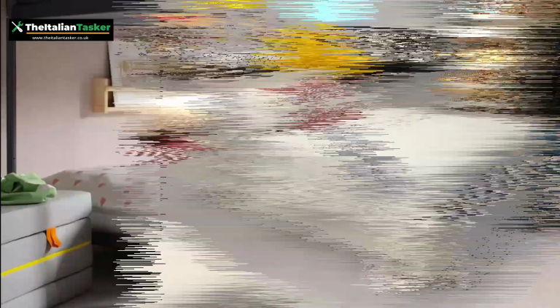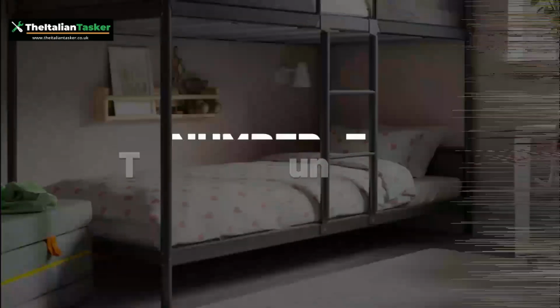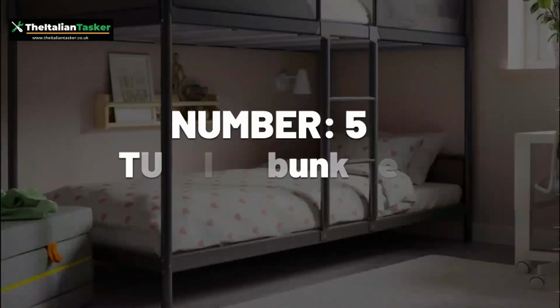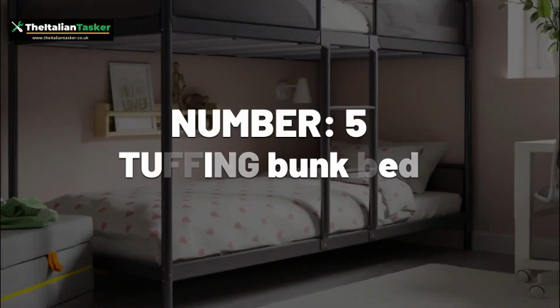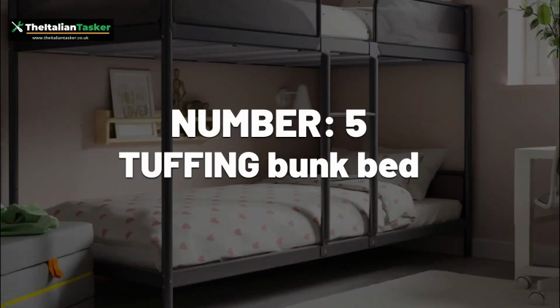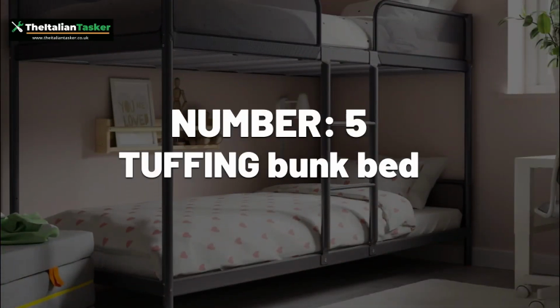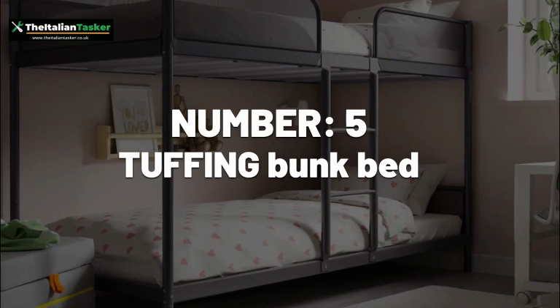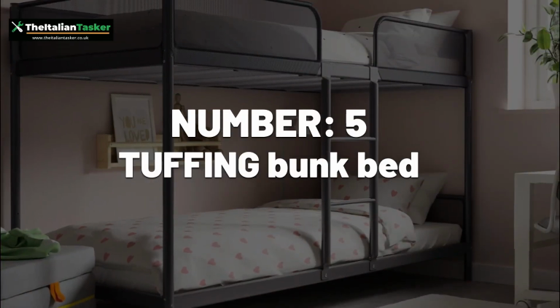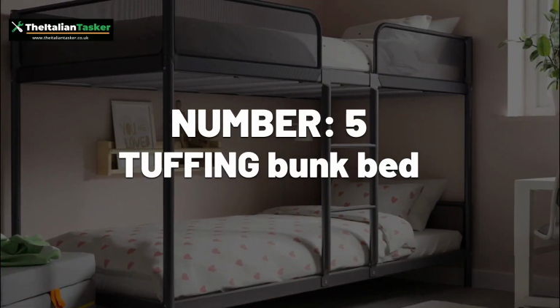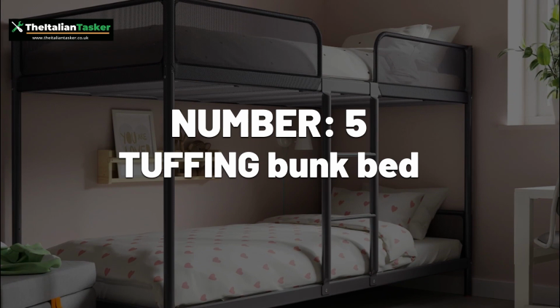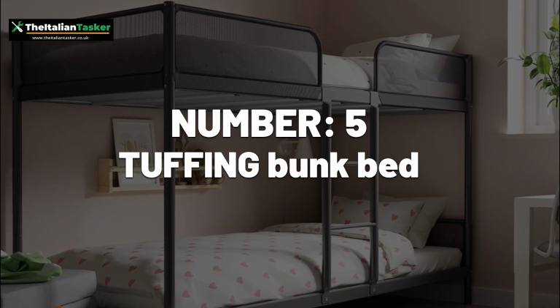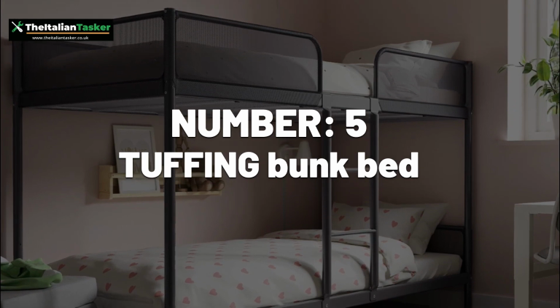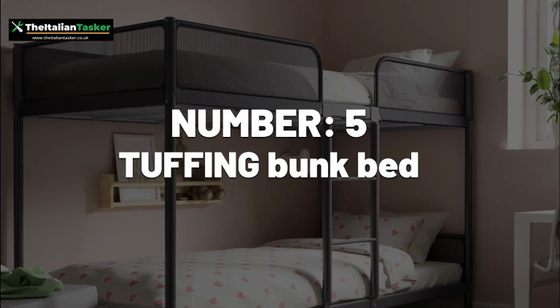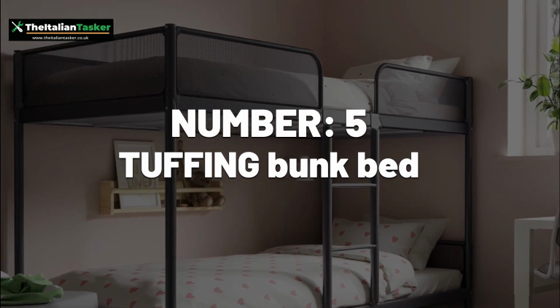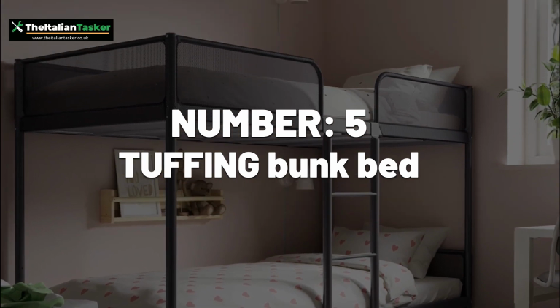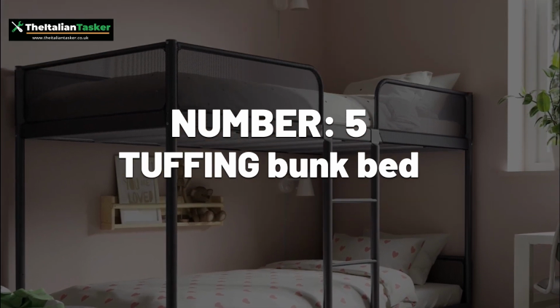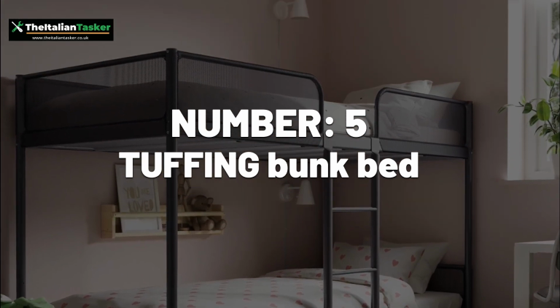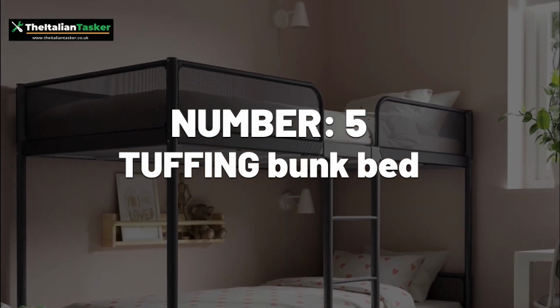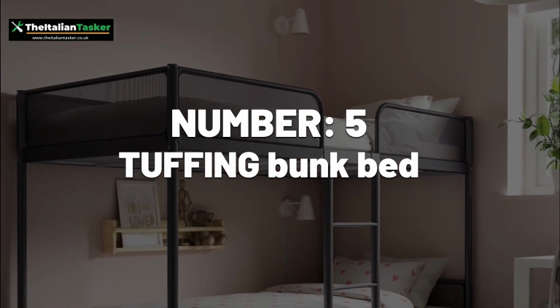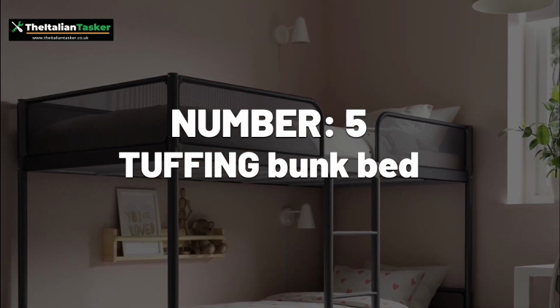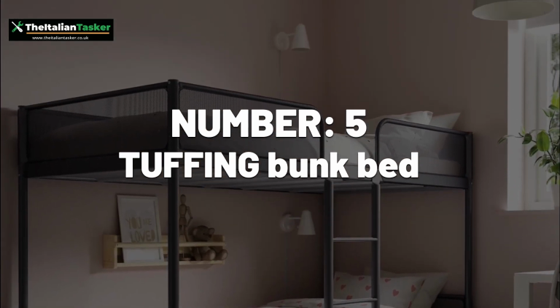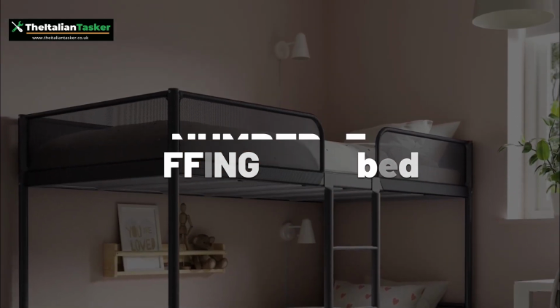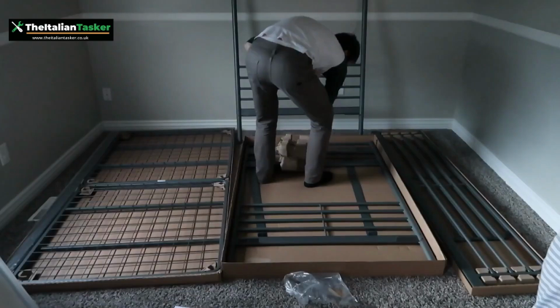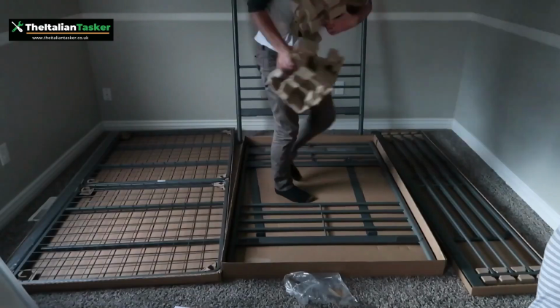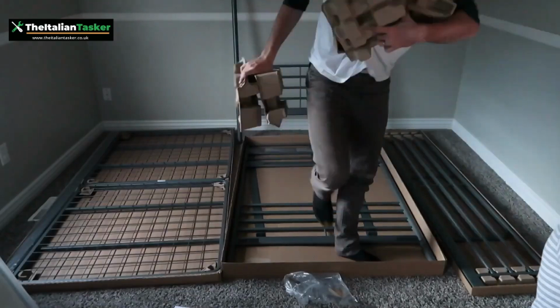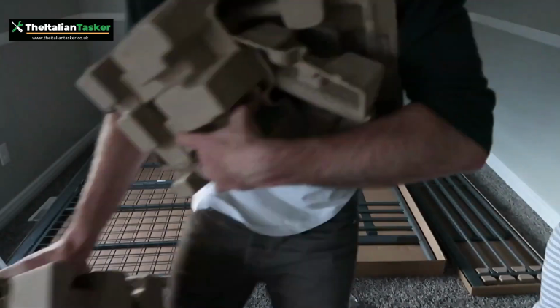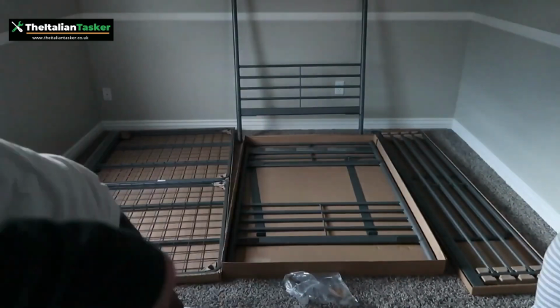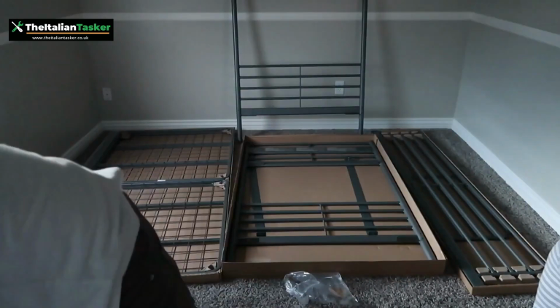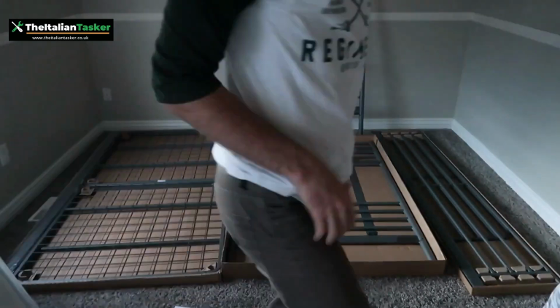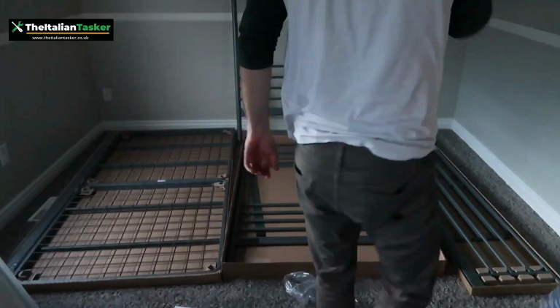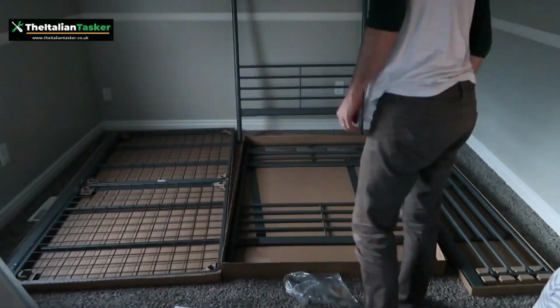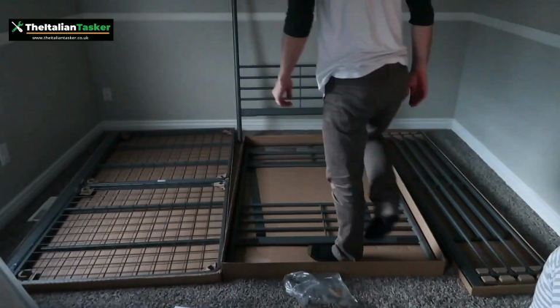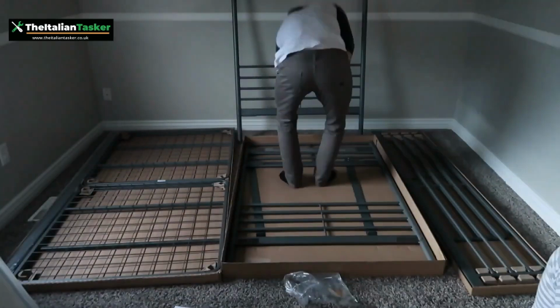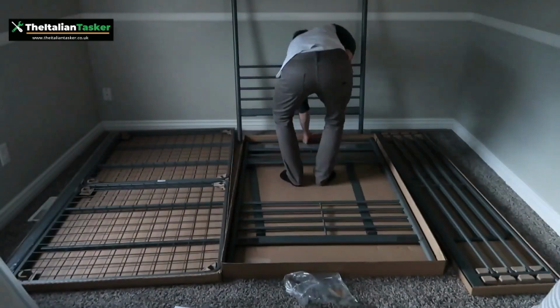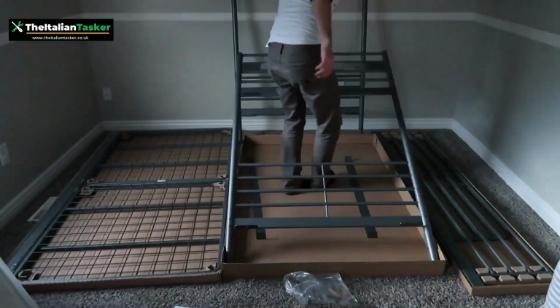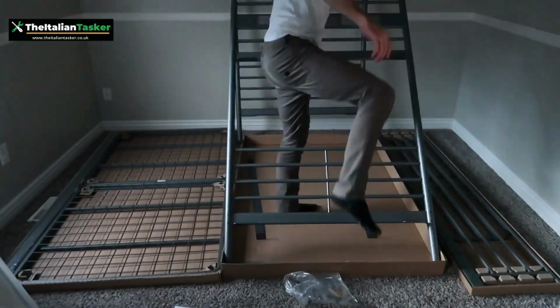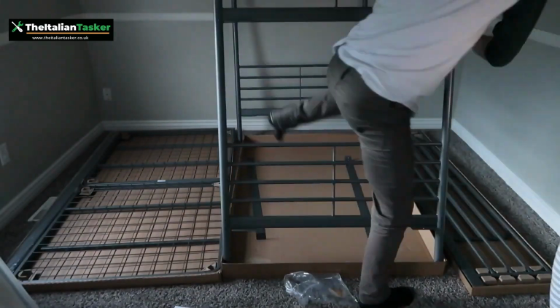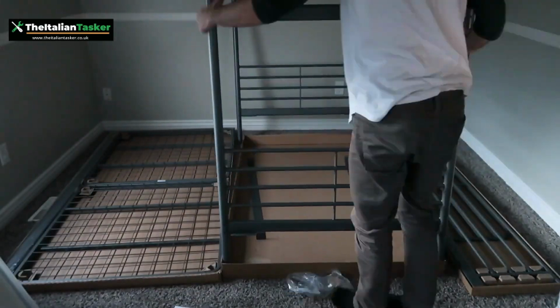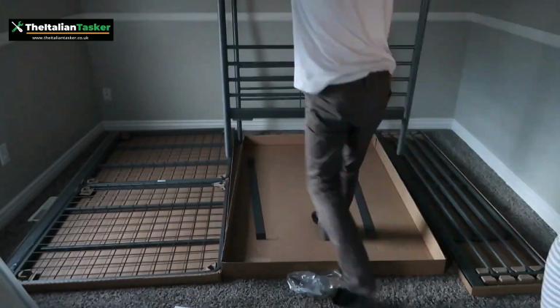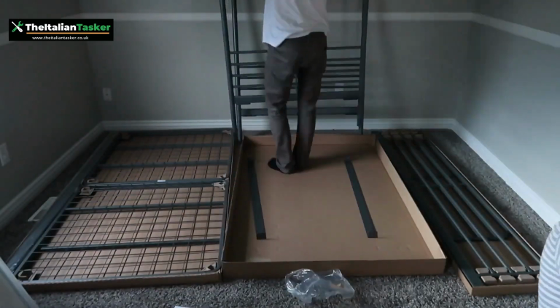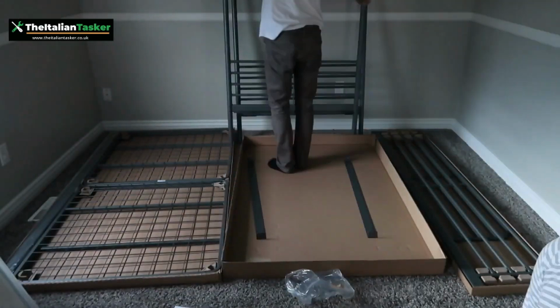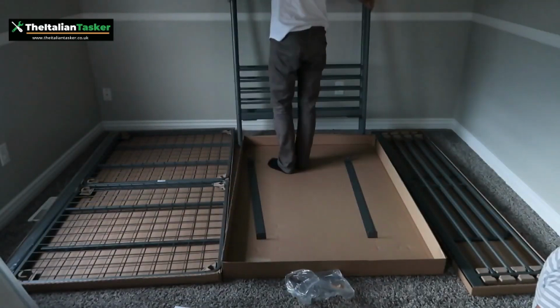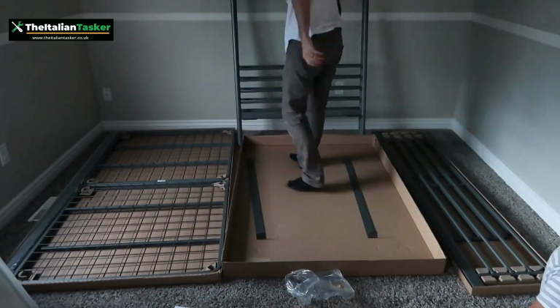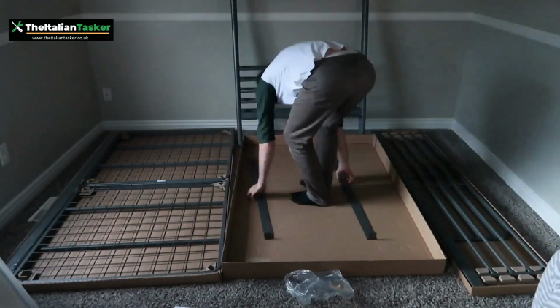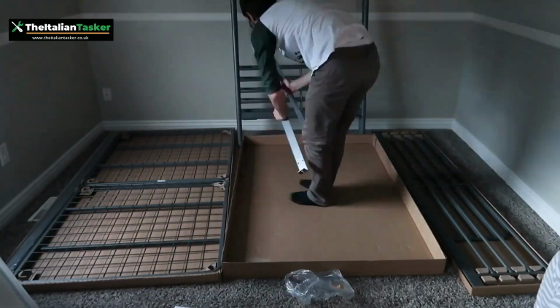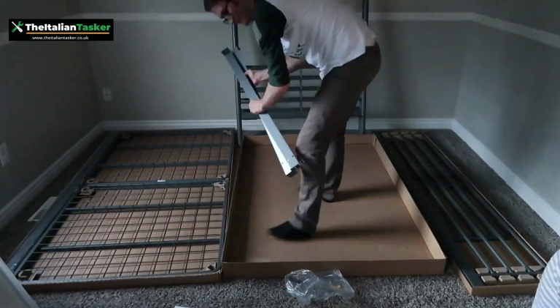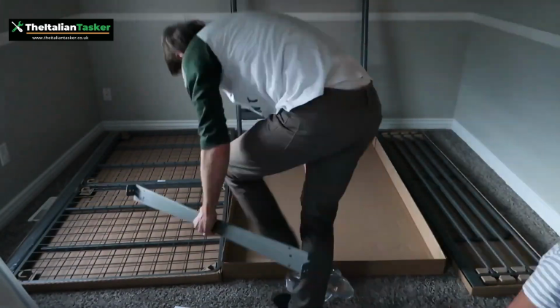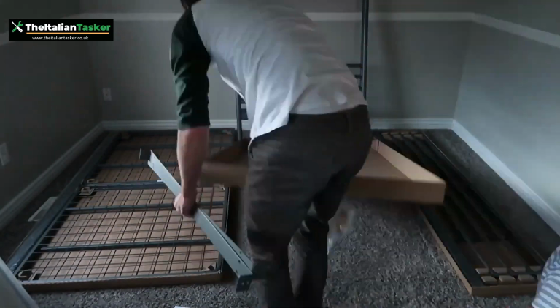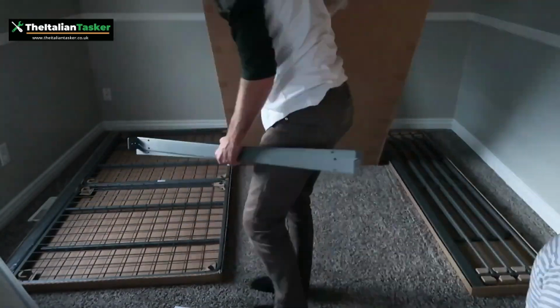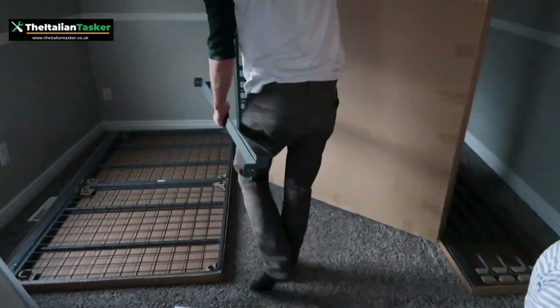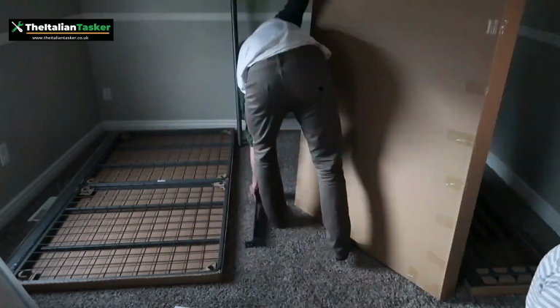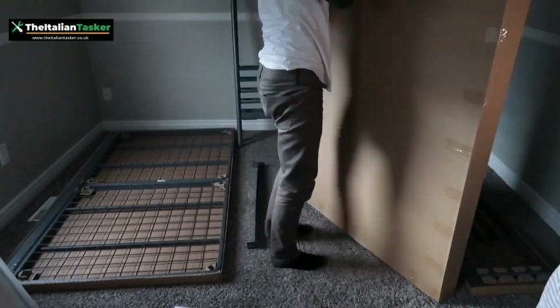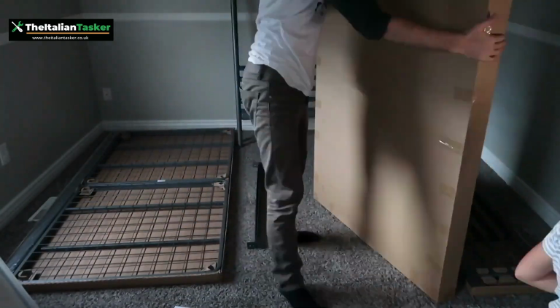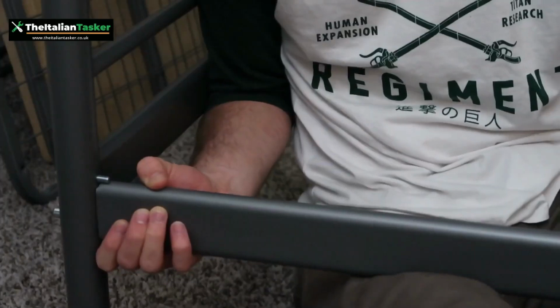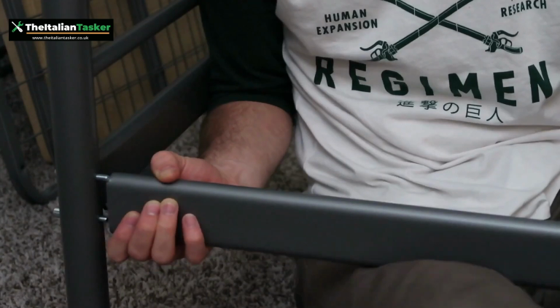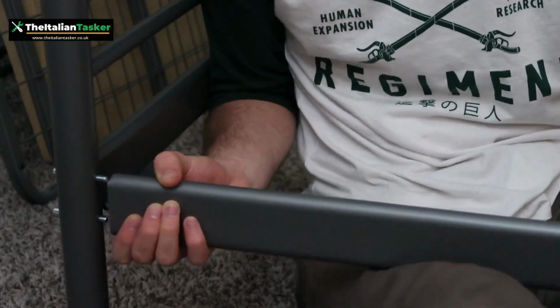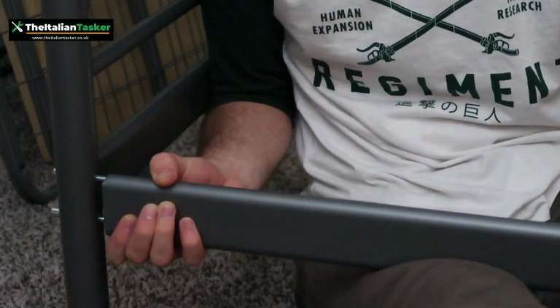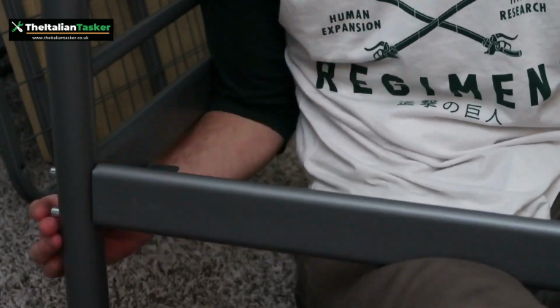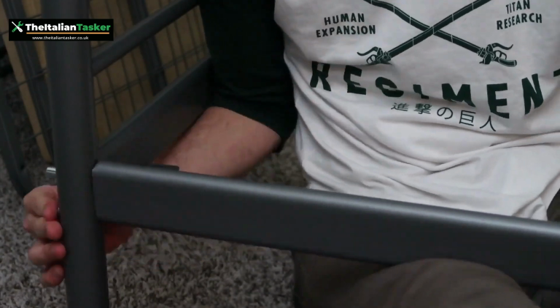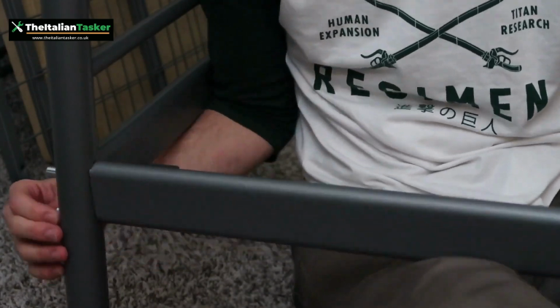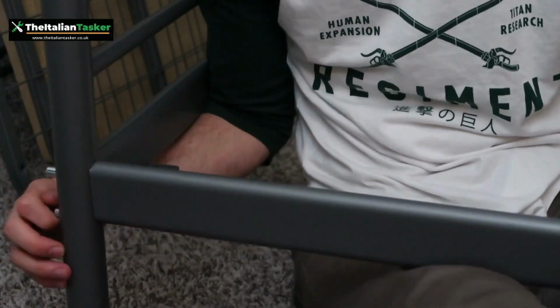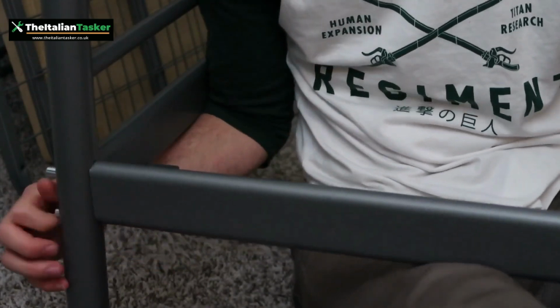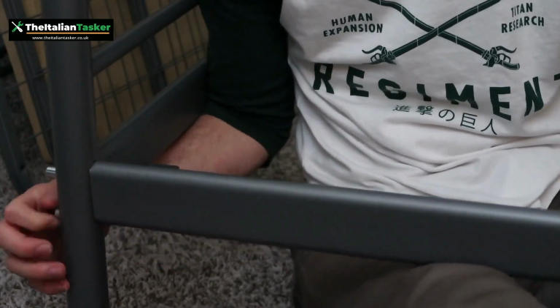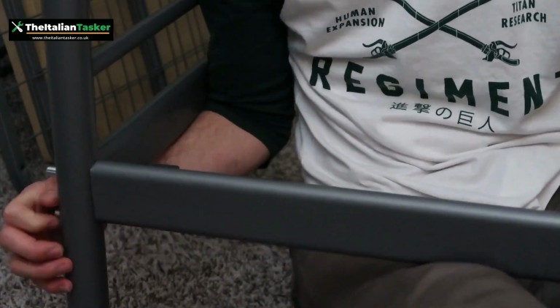Number 5: Tuffing Bunk Bed. The Tuffing Bunk Bed can be a challenging item to assemble, as it has many parts.